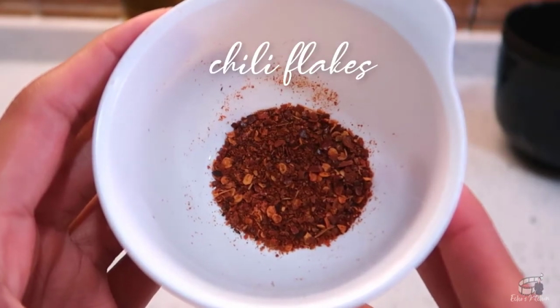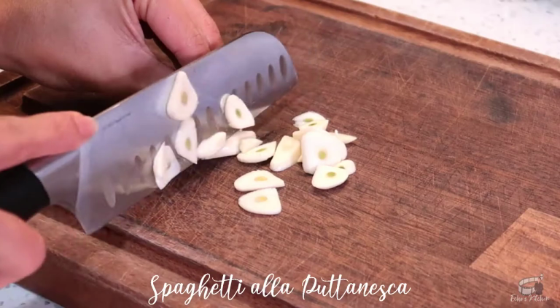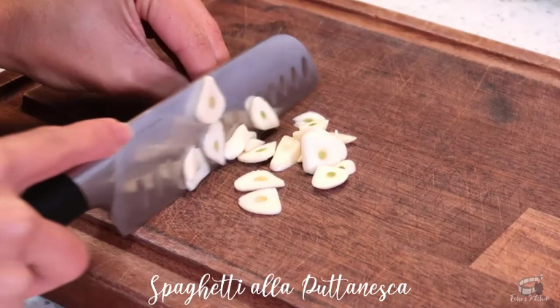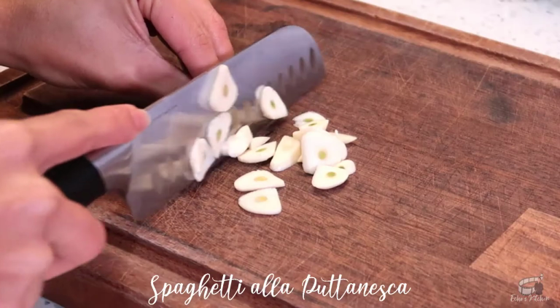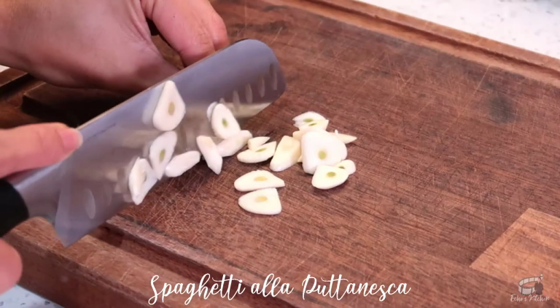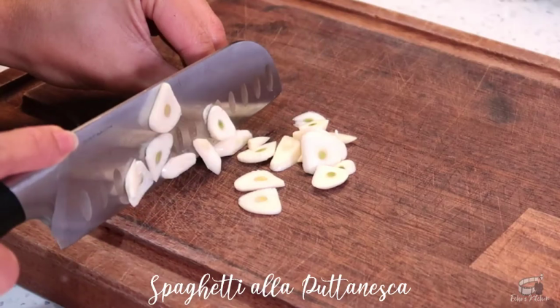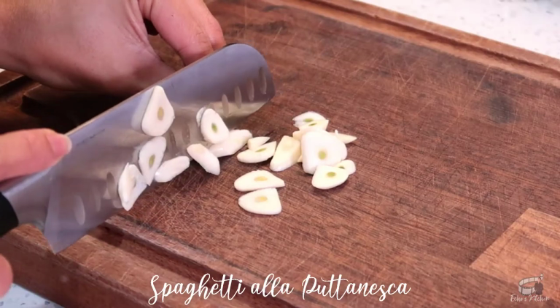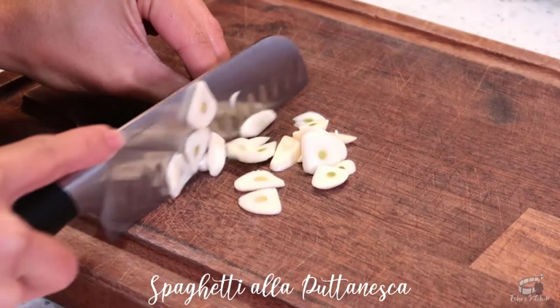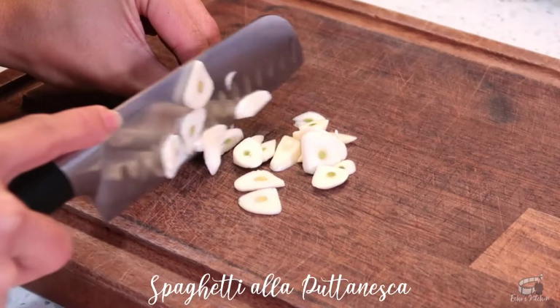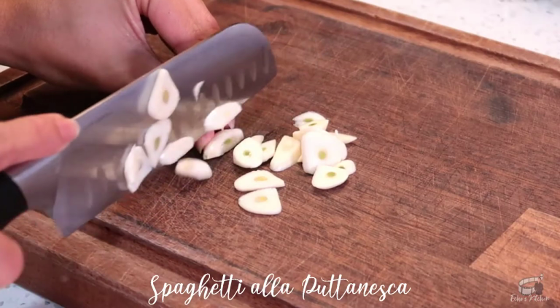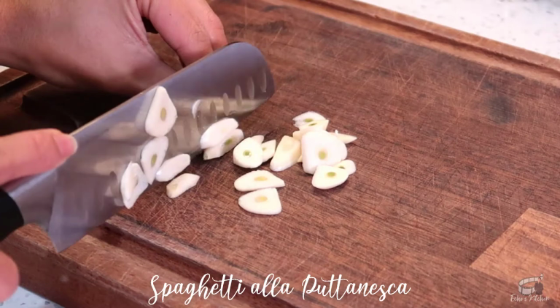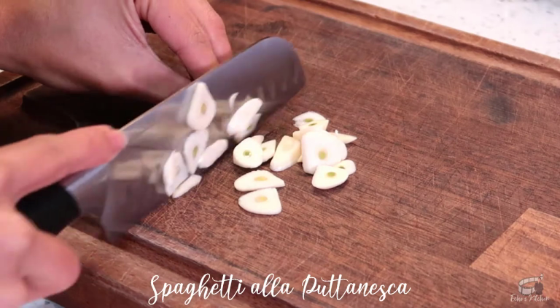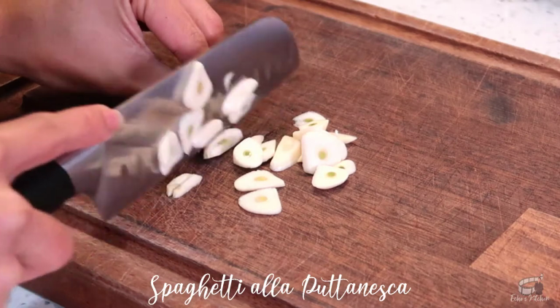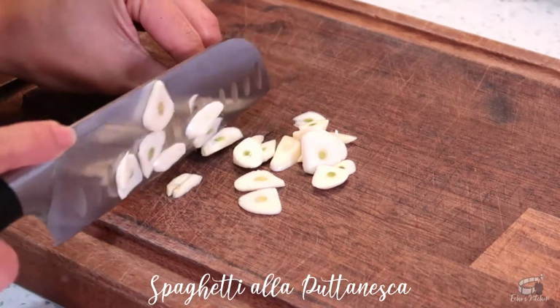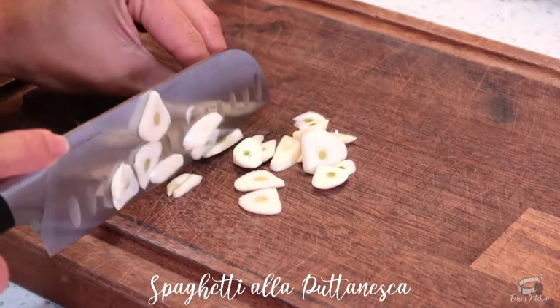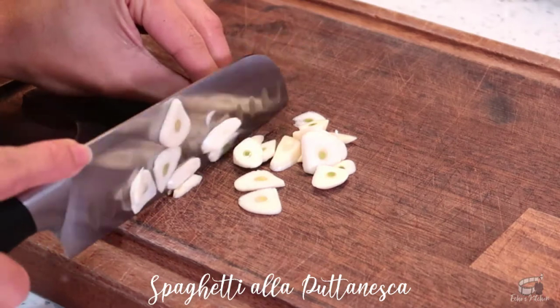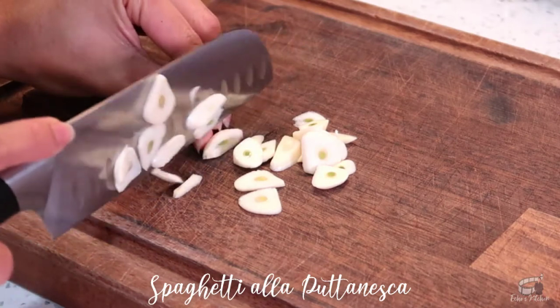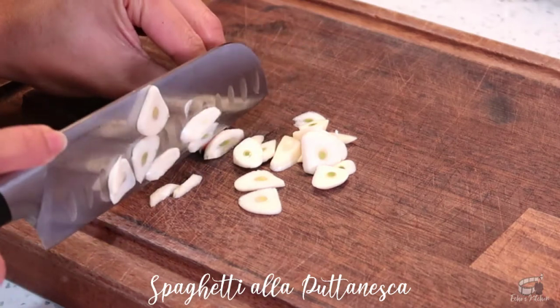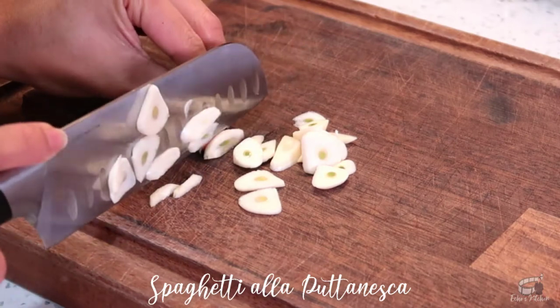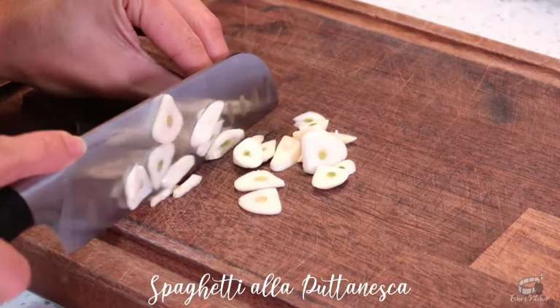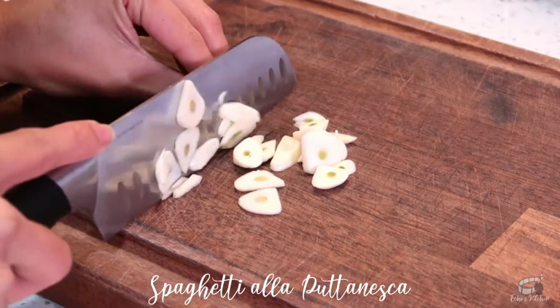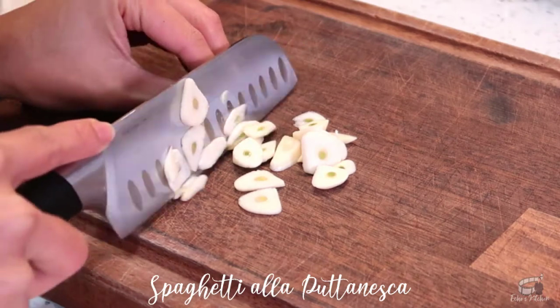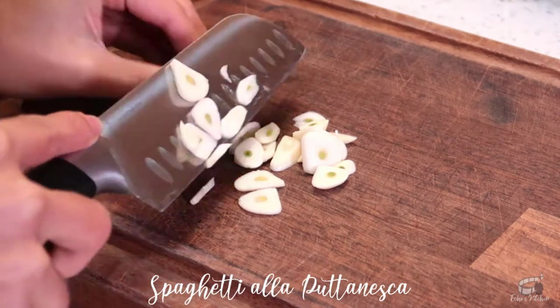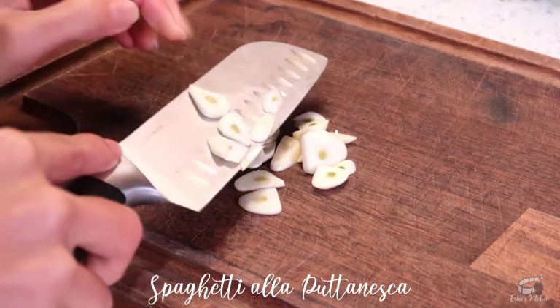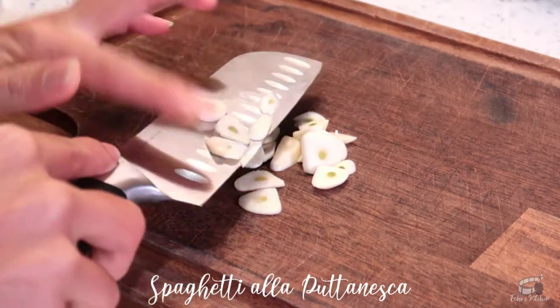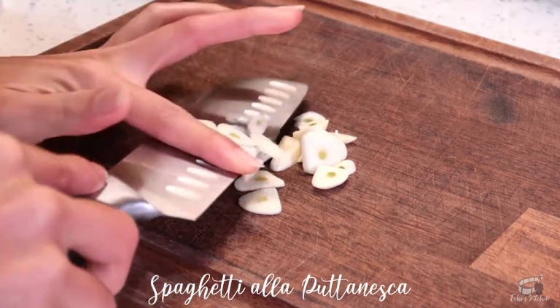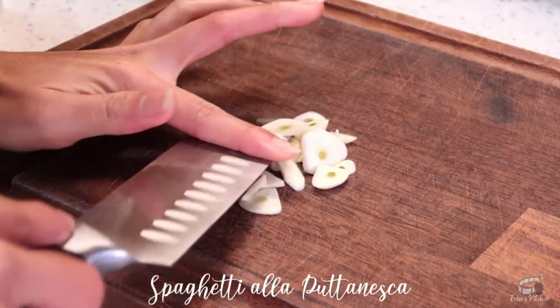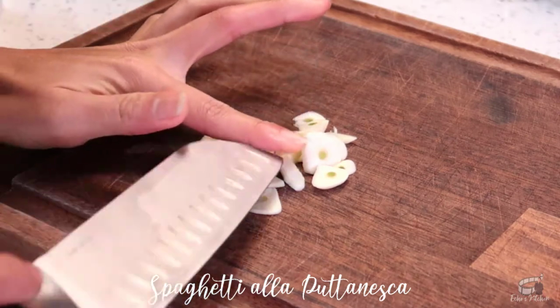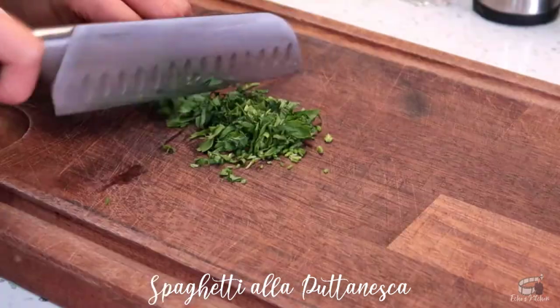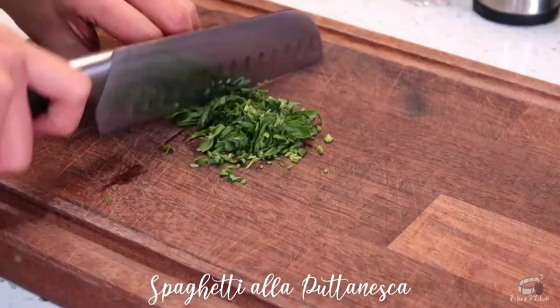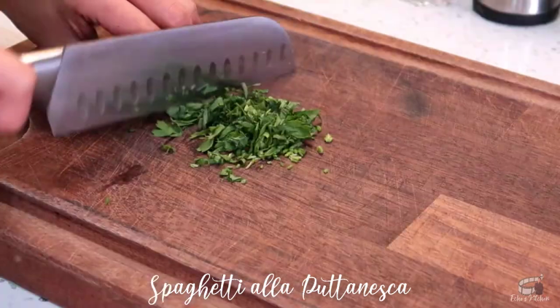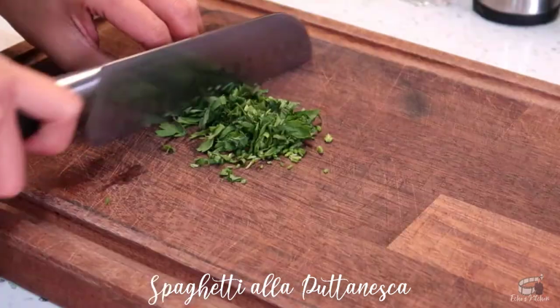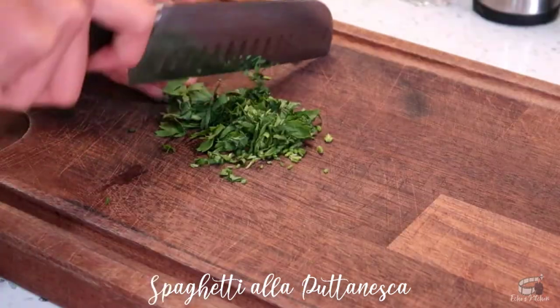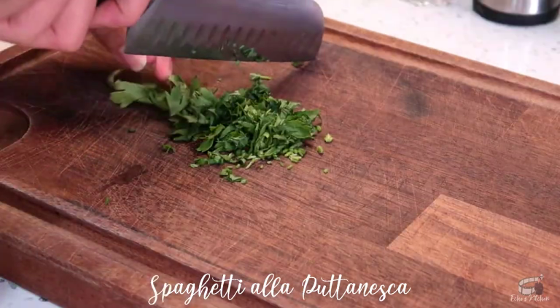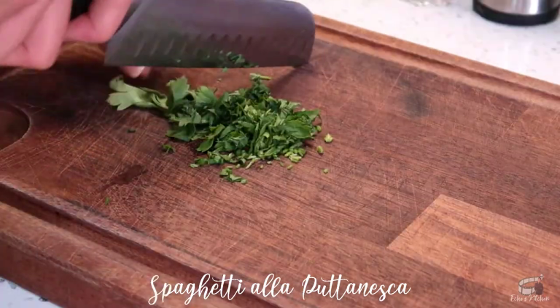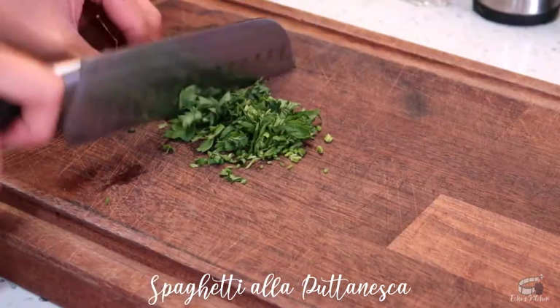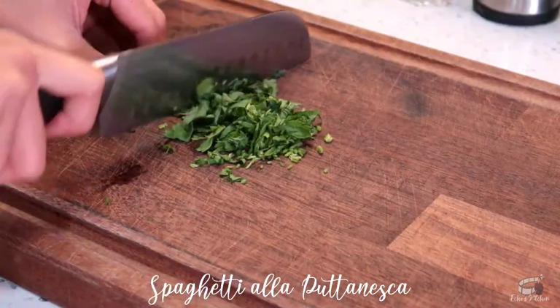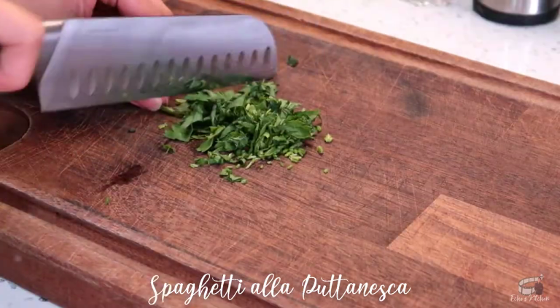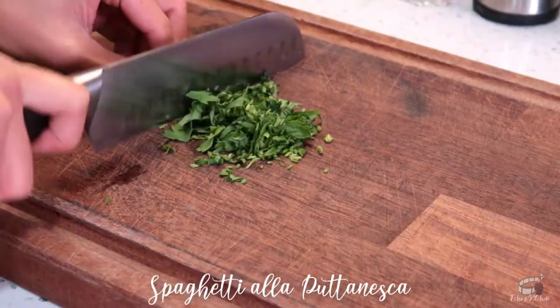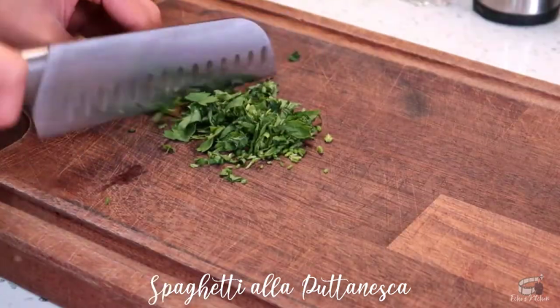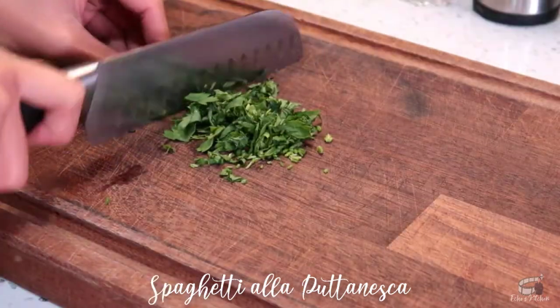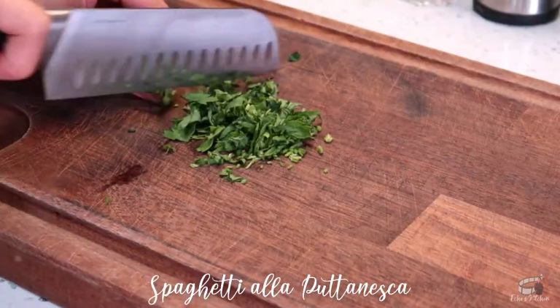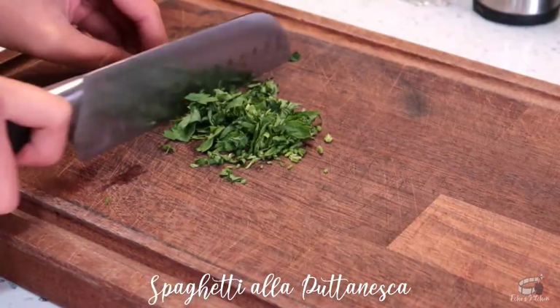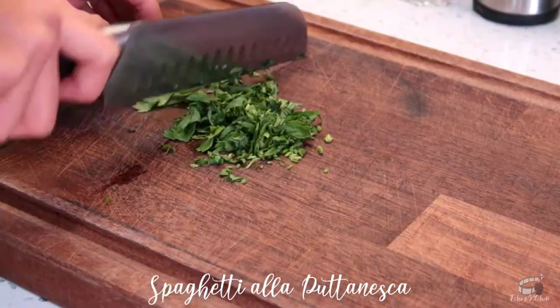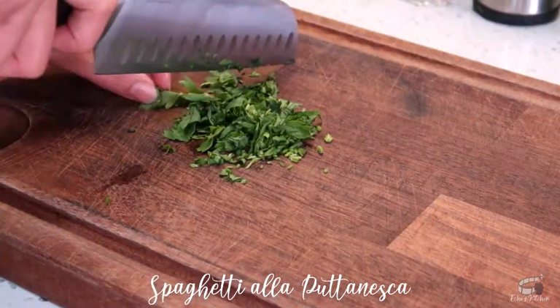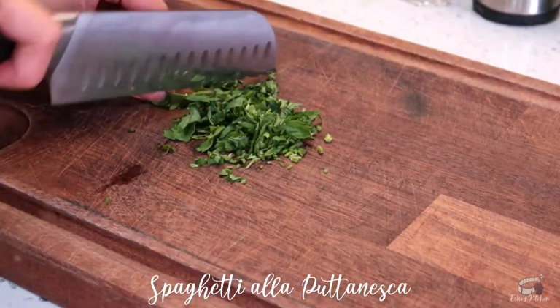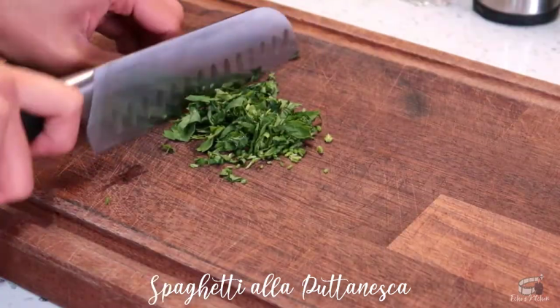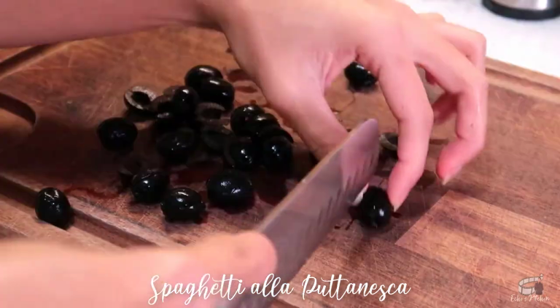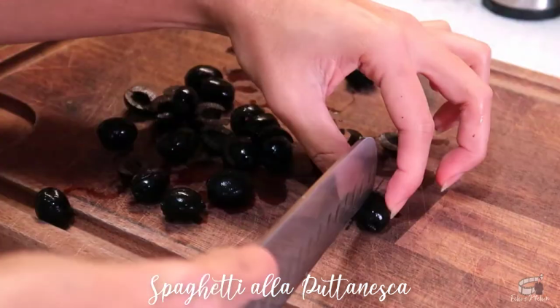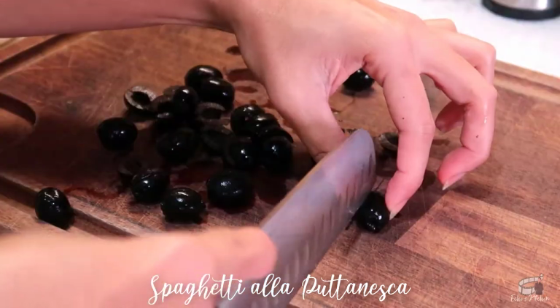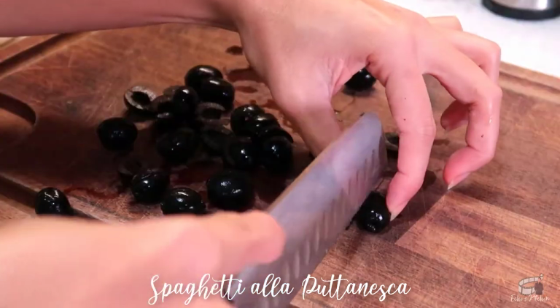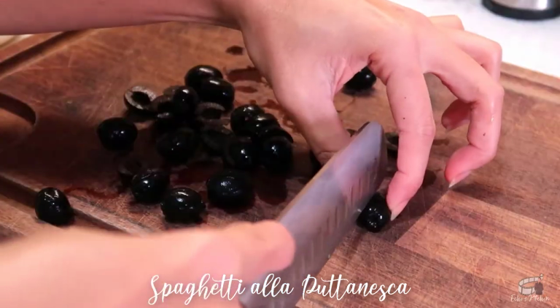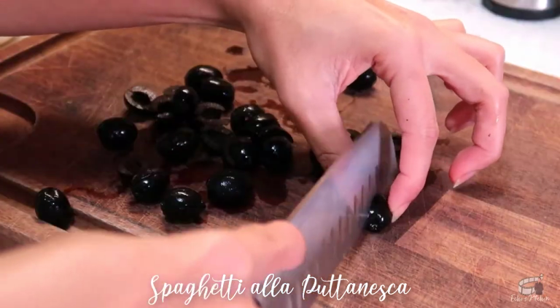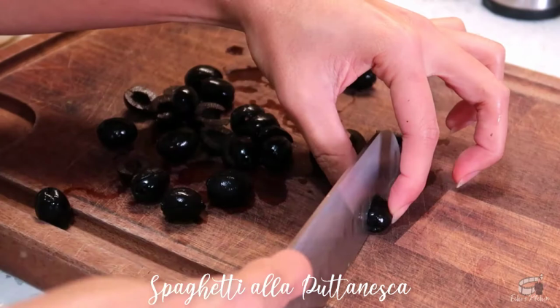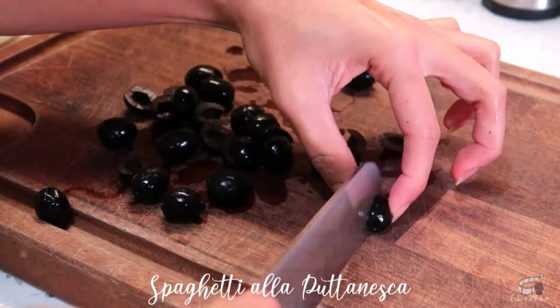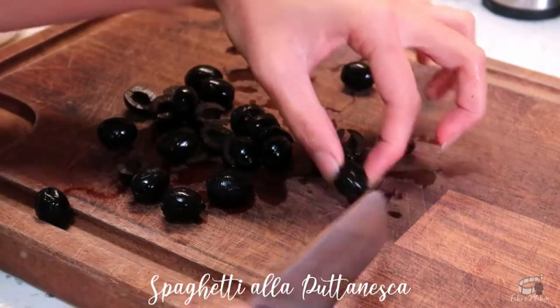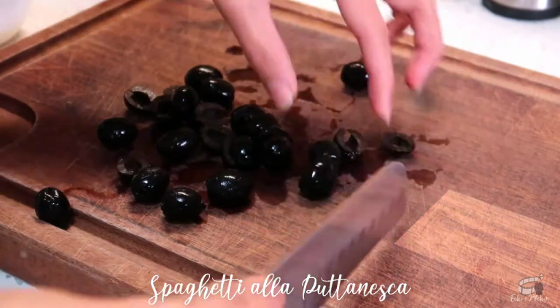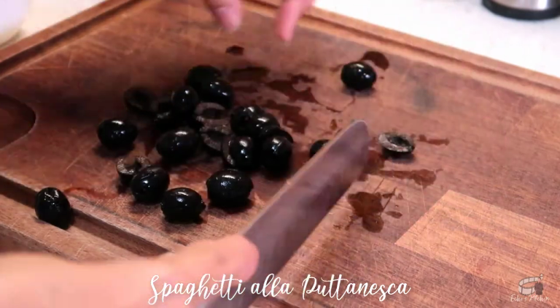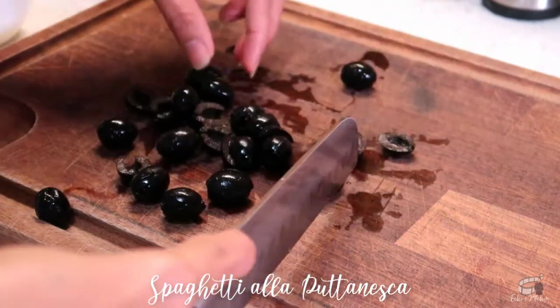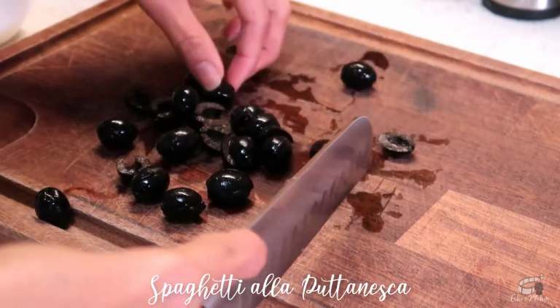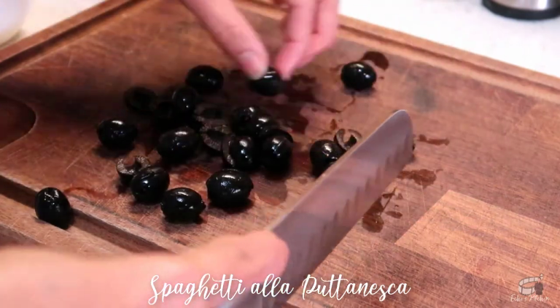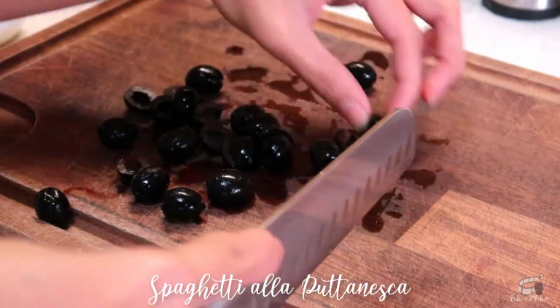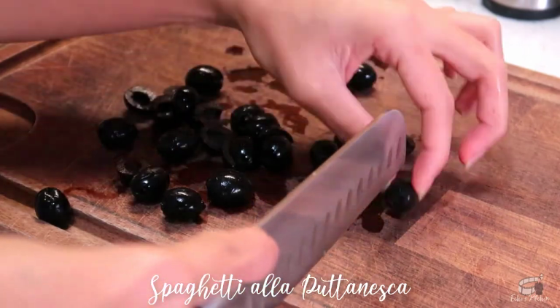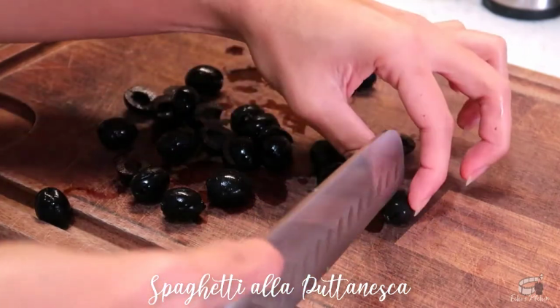Thinly slice the garlic, chop the parsley, and cut the kalamata olives in half.